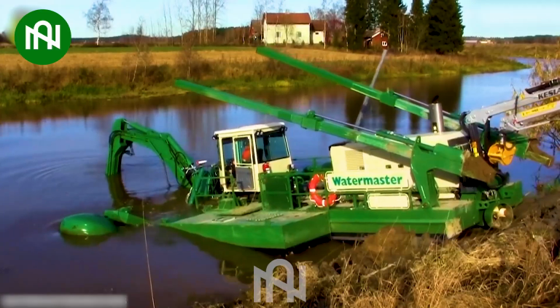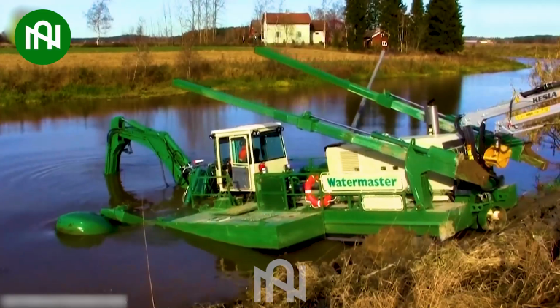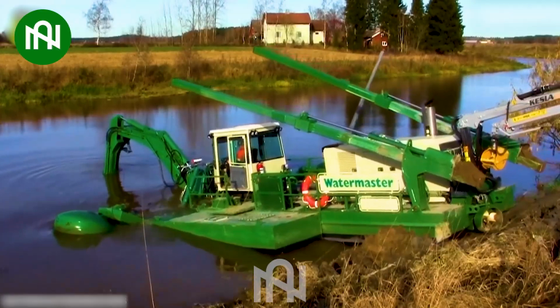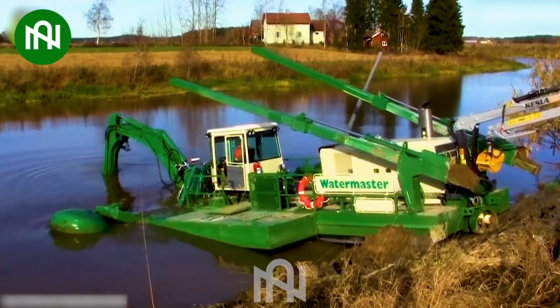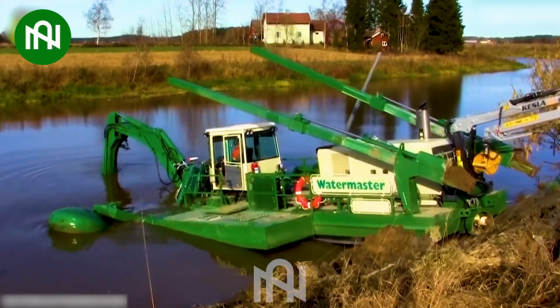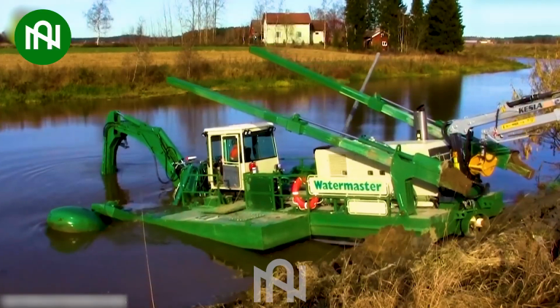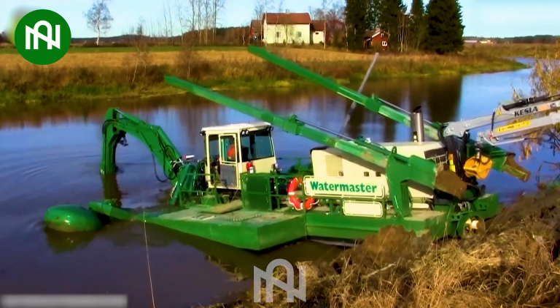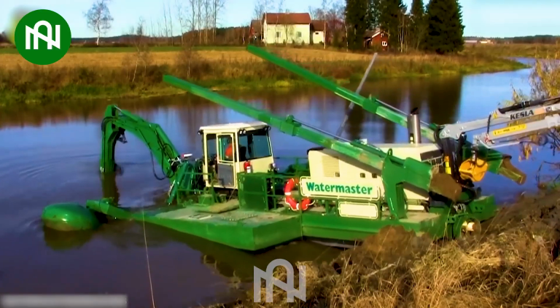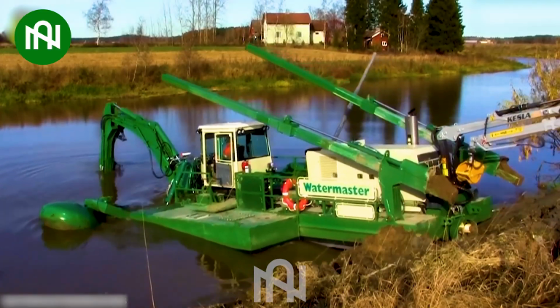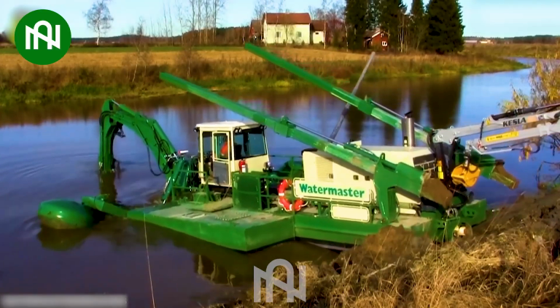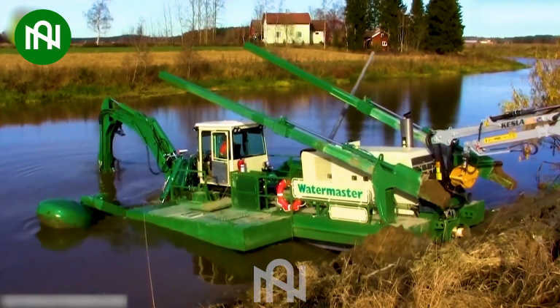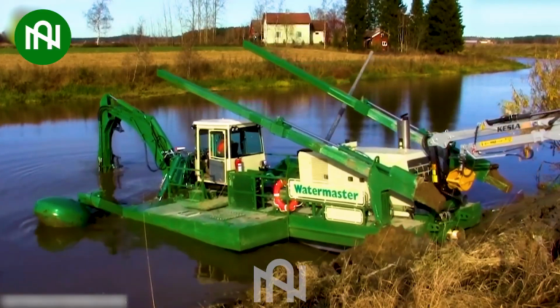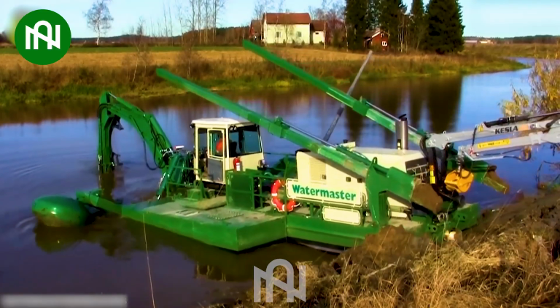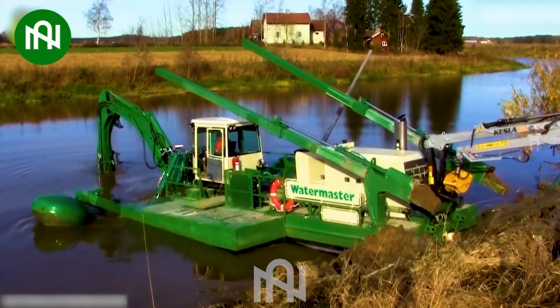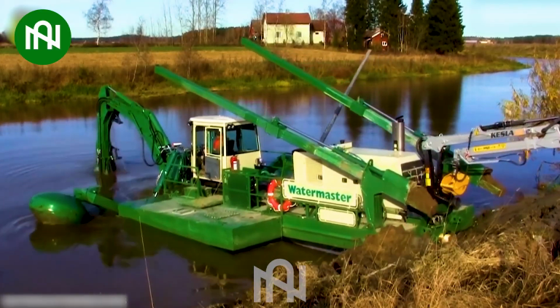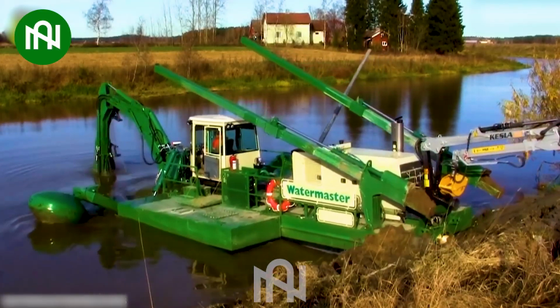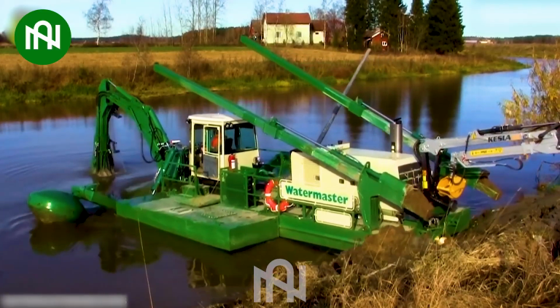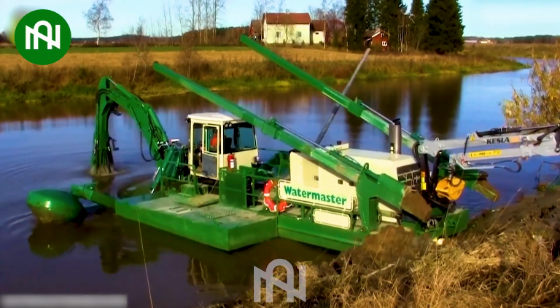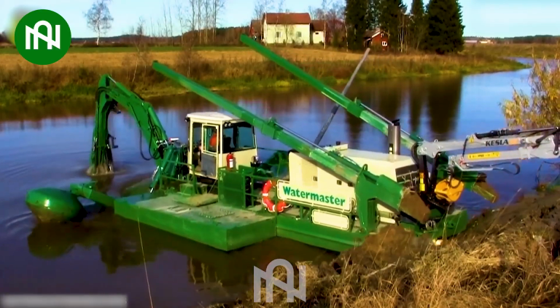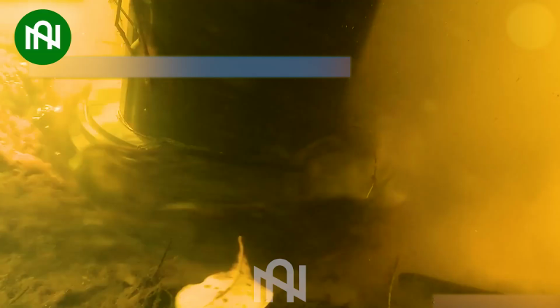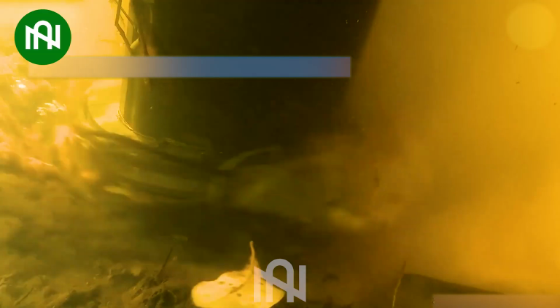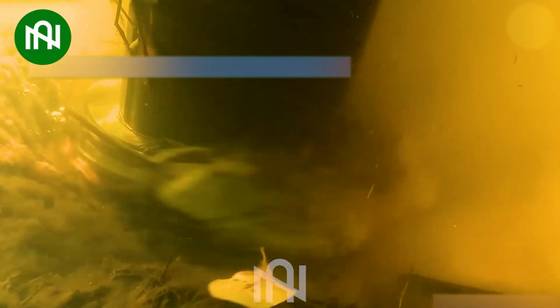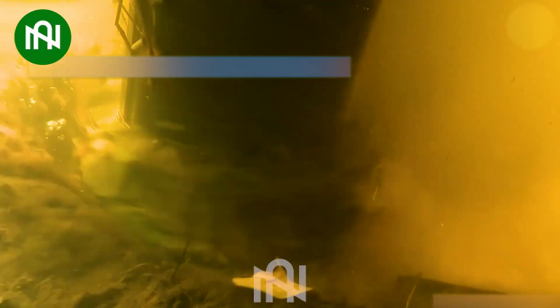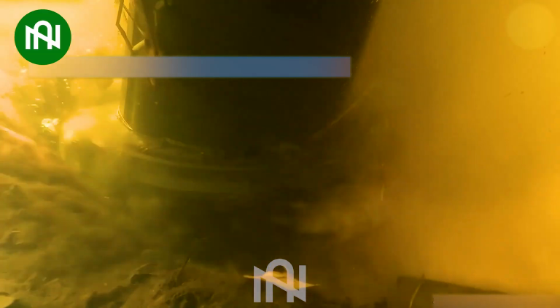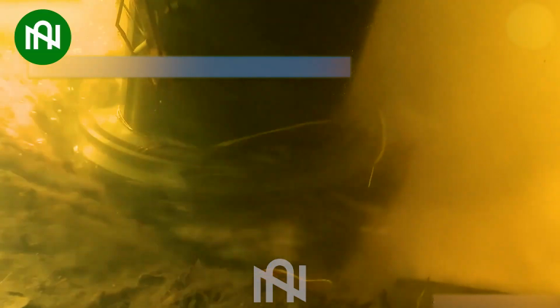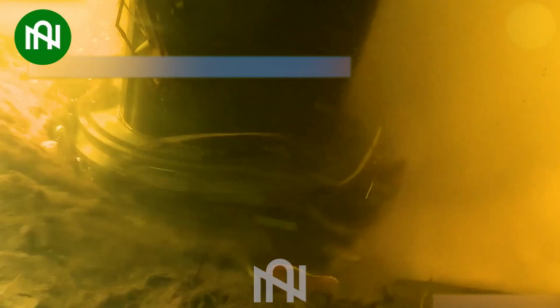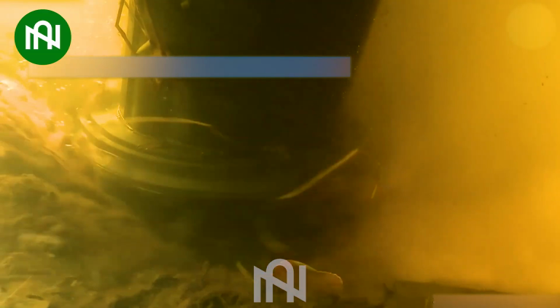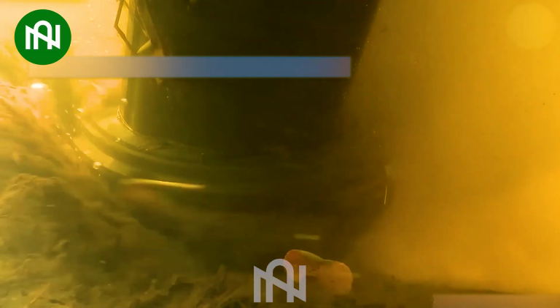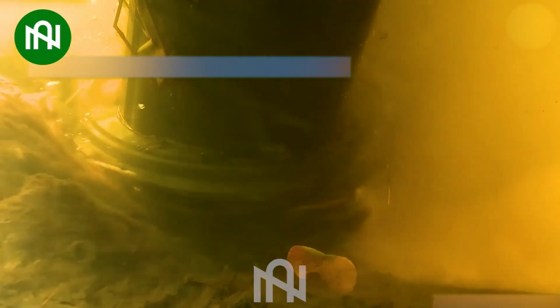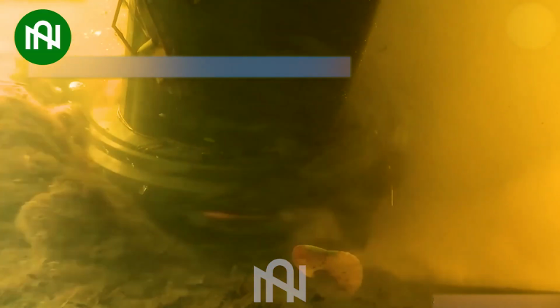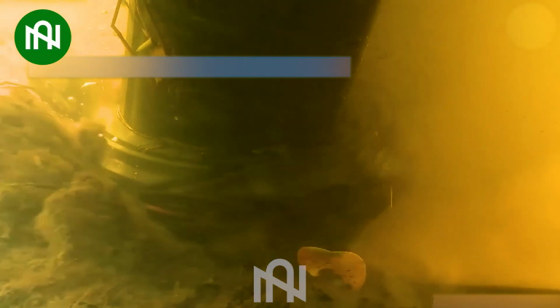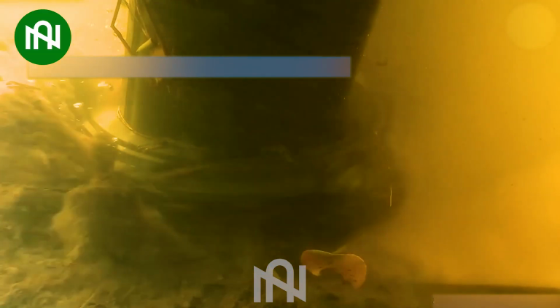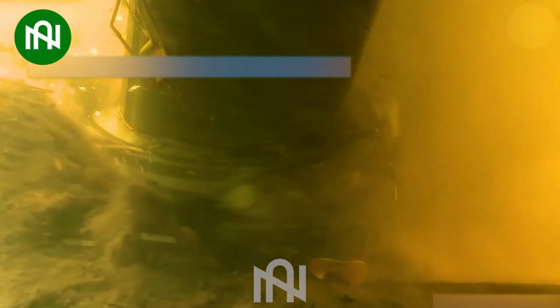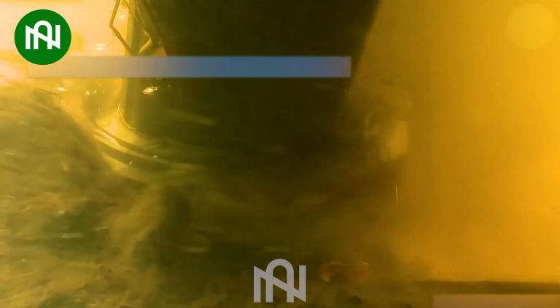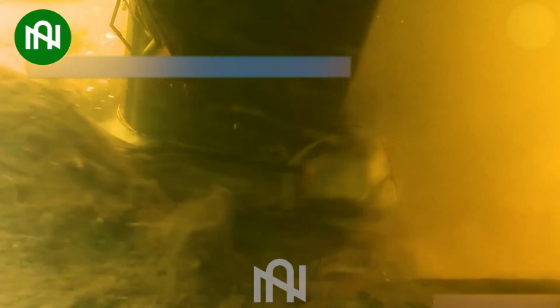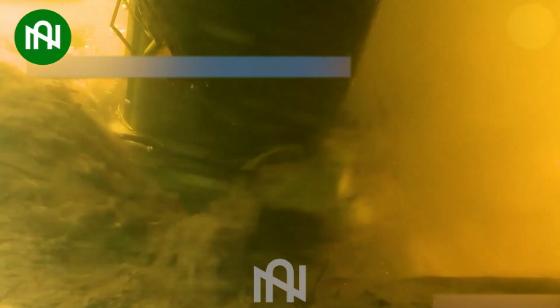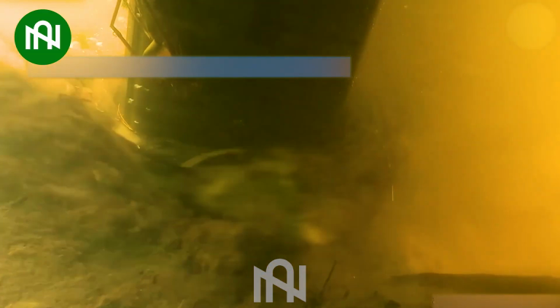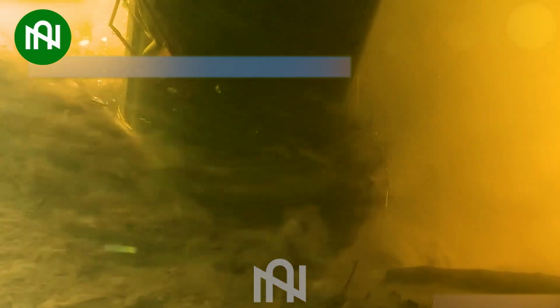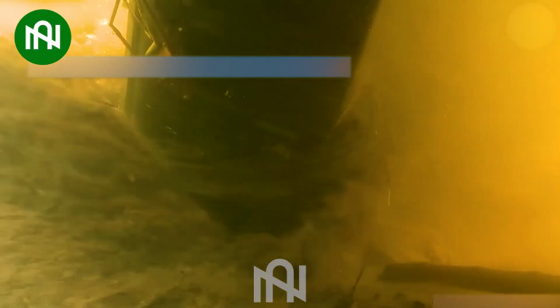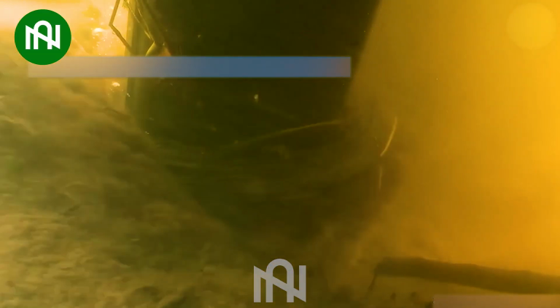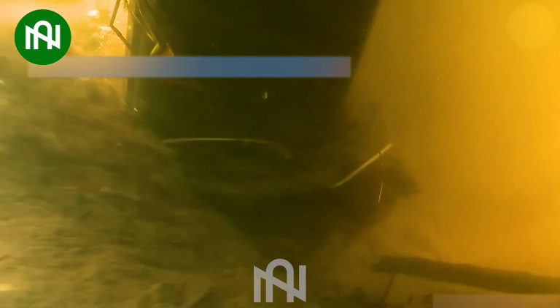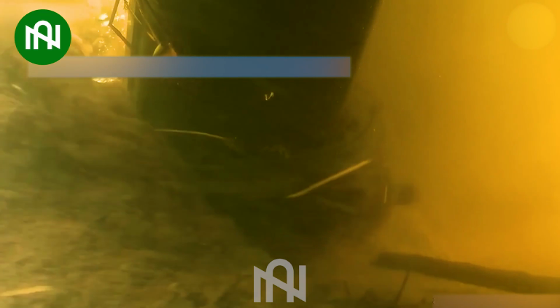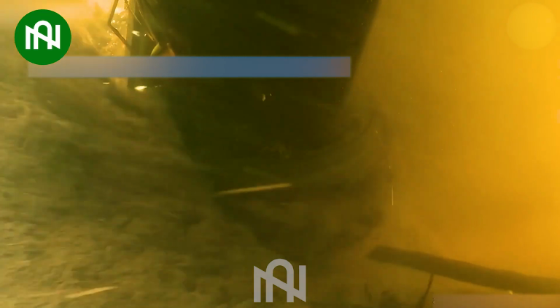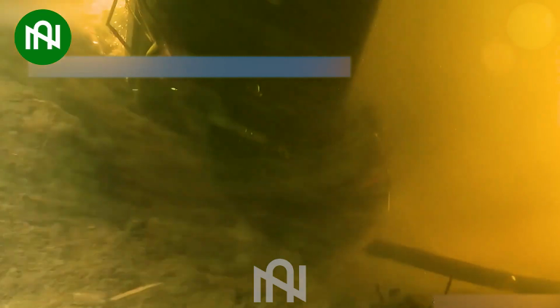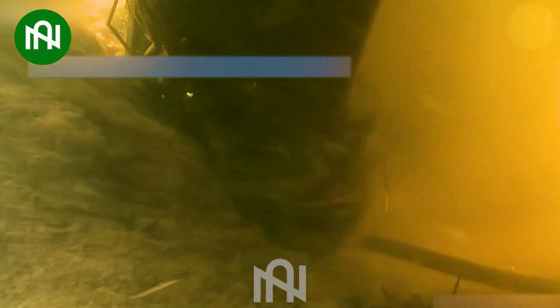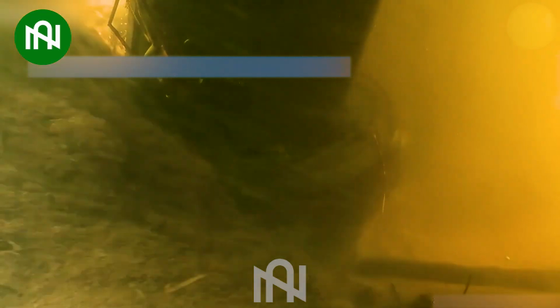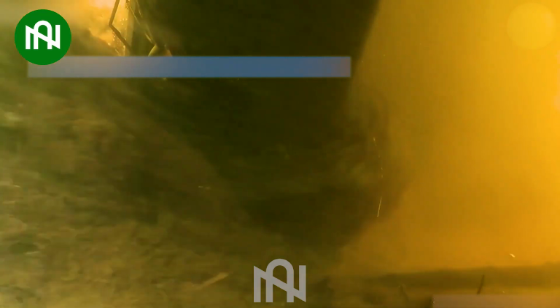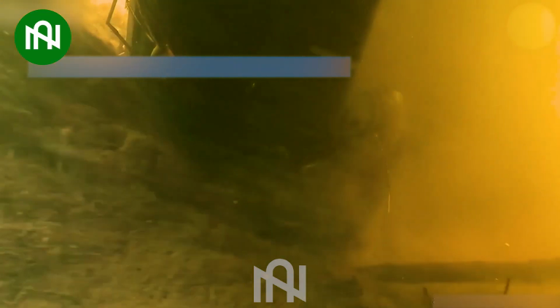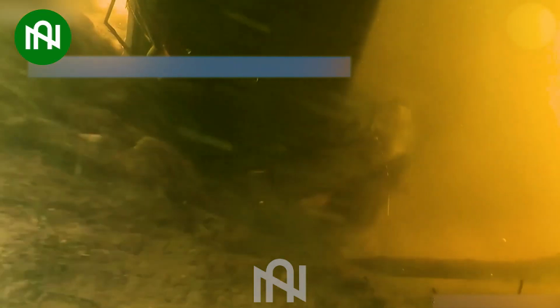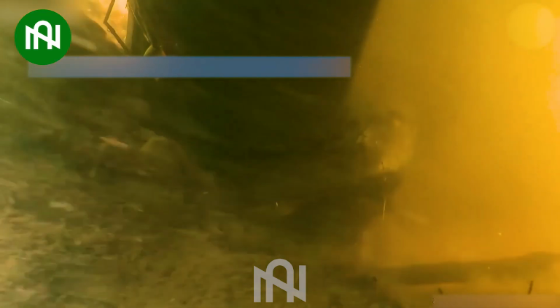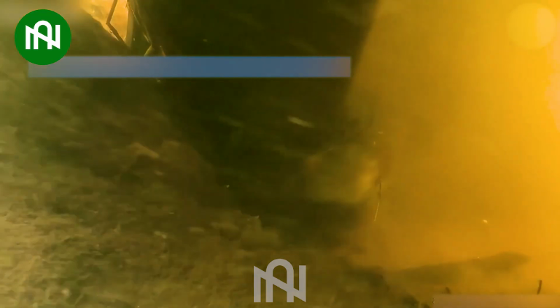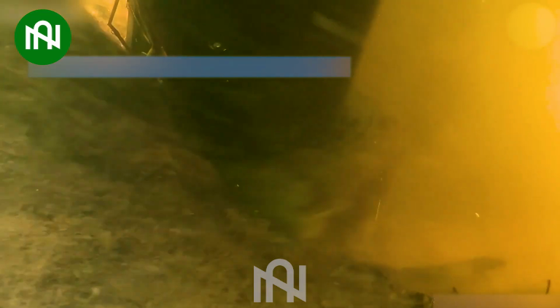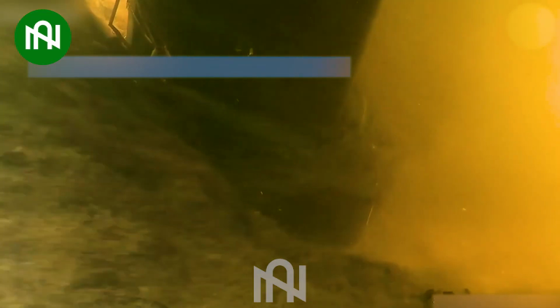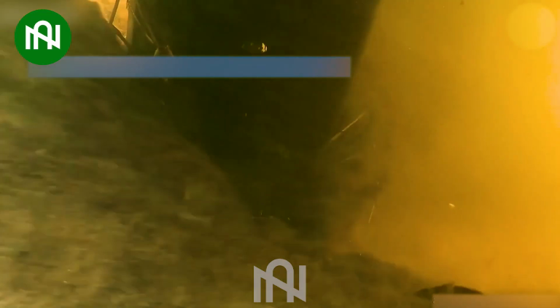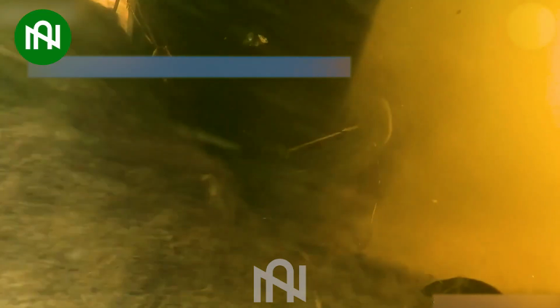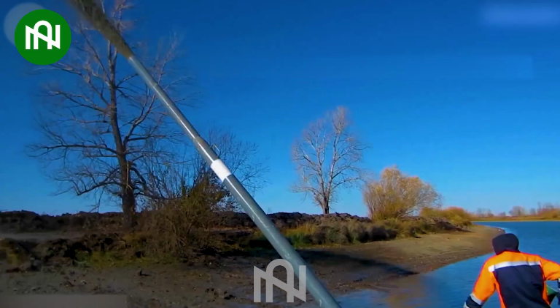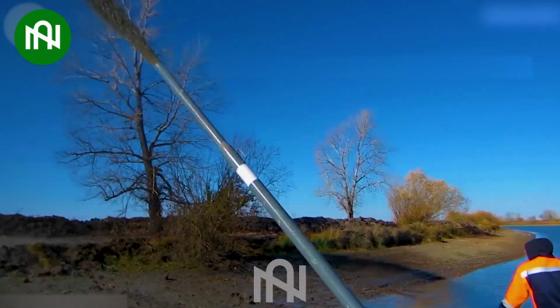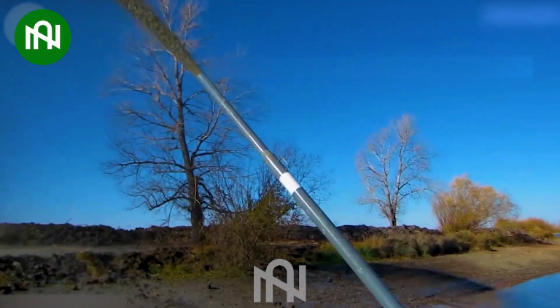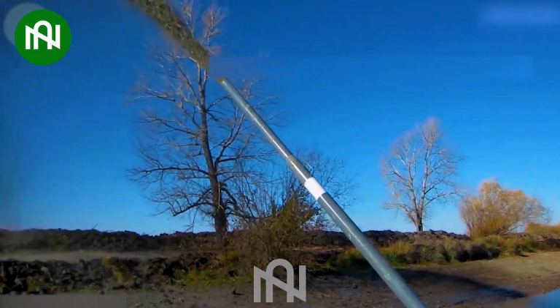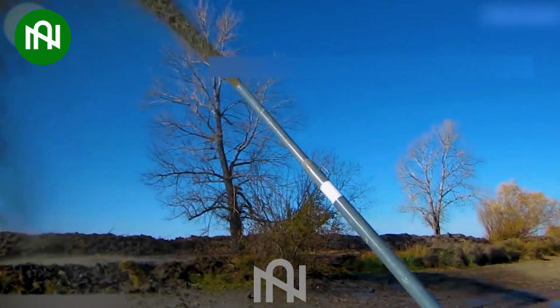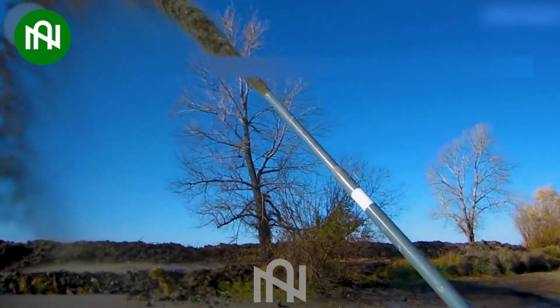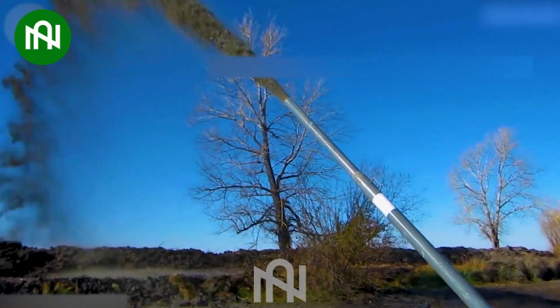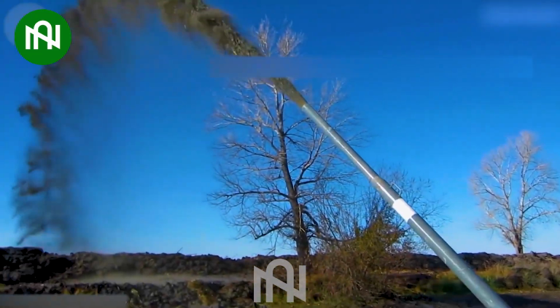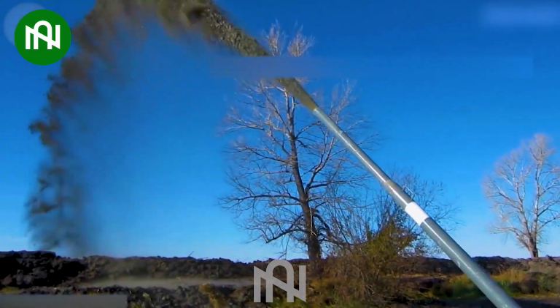Keeping waterways clean with this impressive mud suction machine is essential for environmental maintenance.